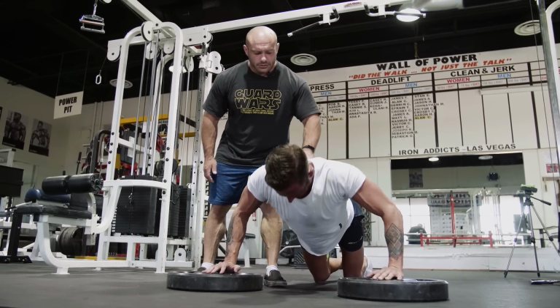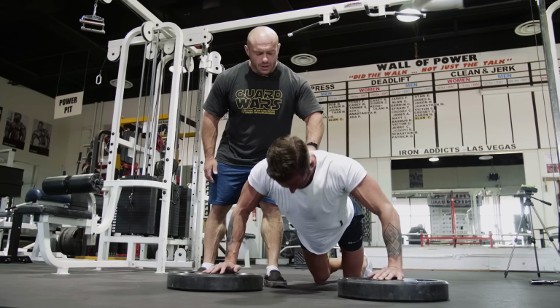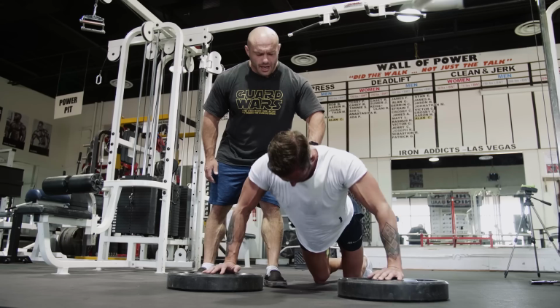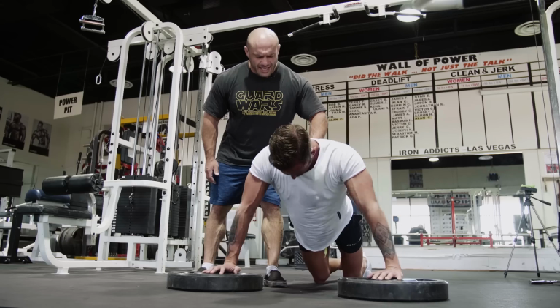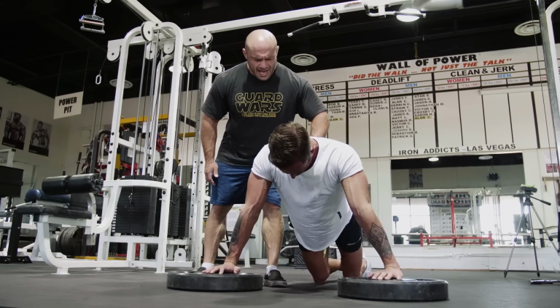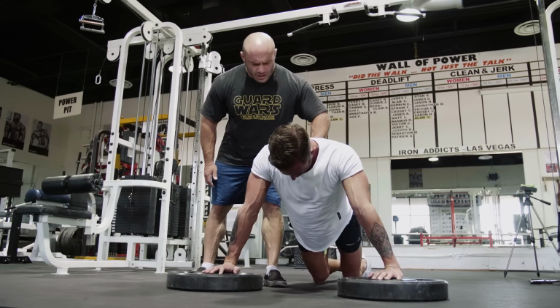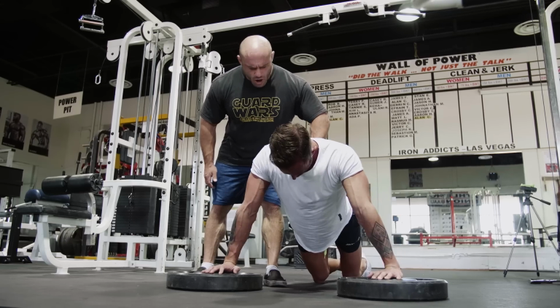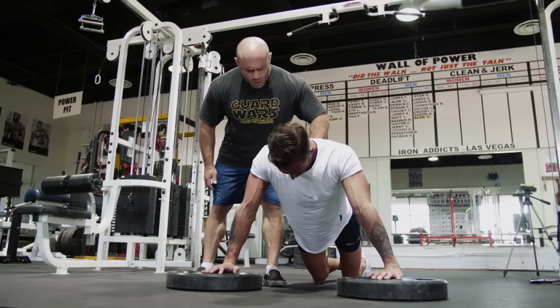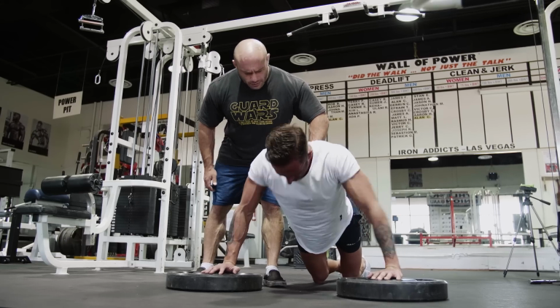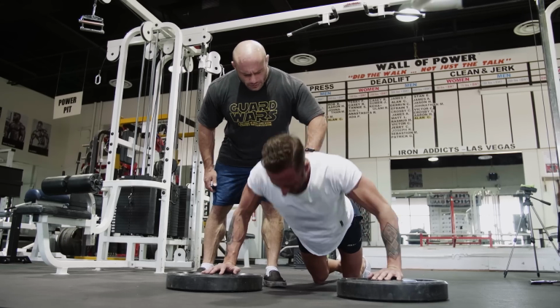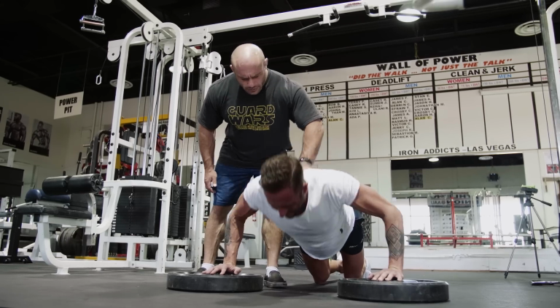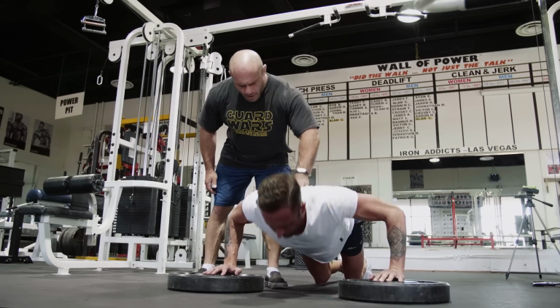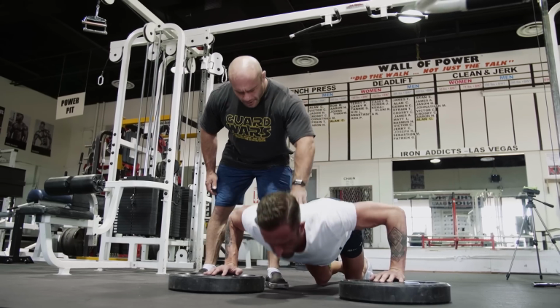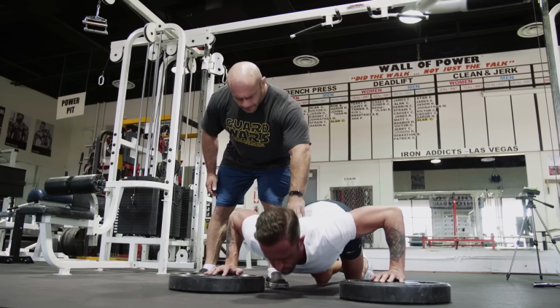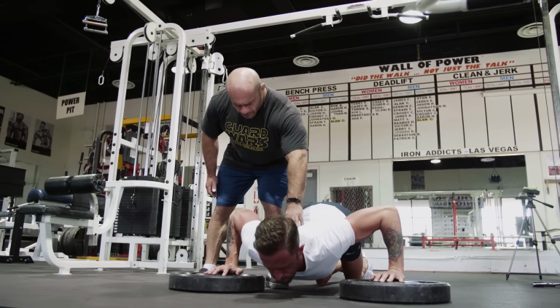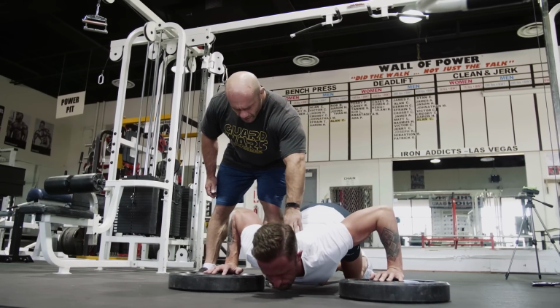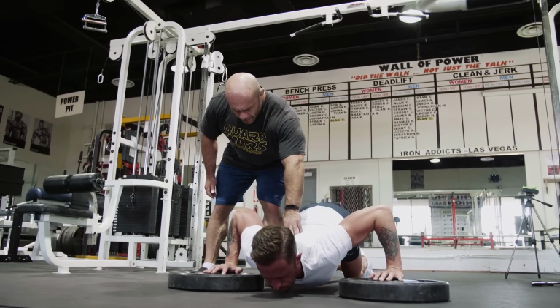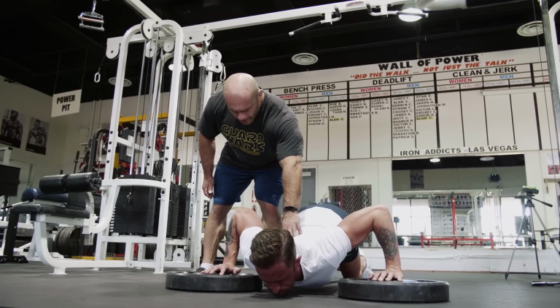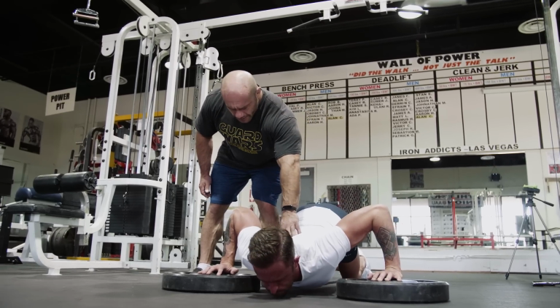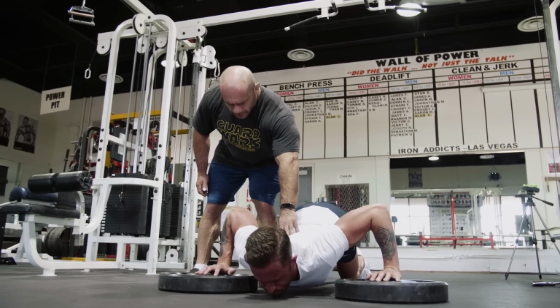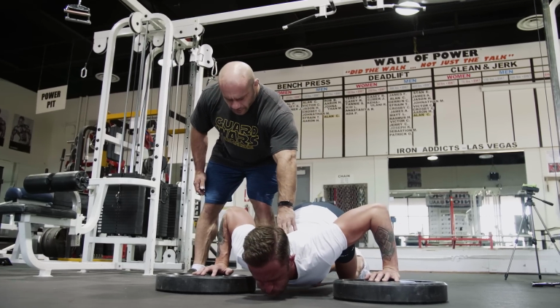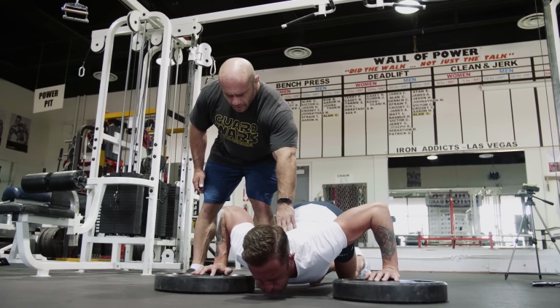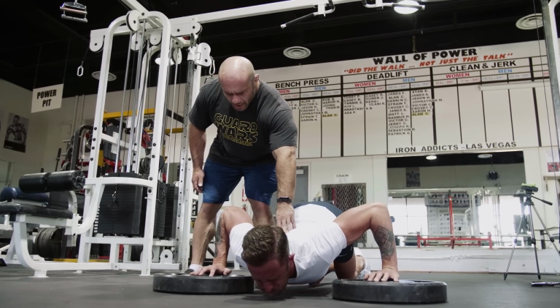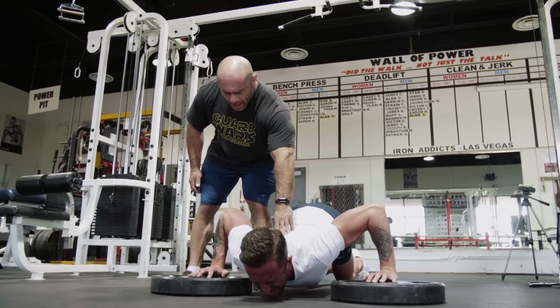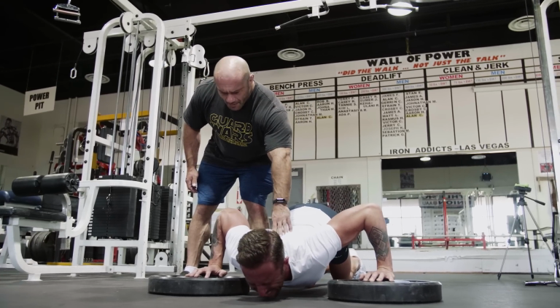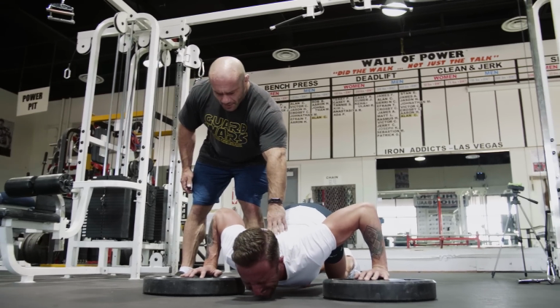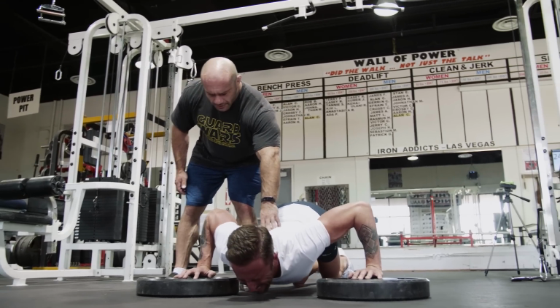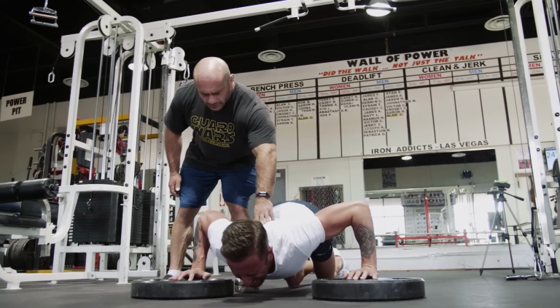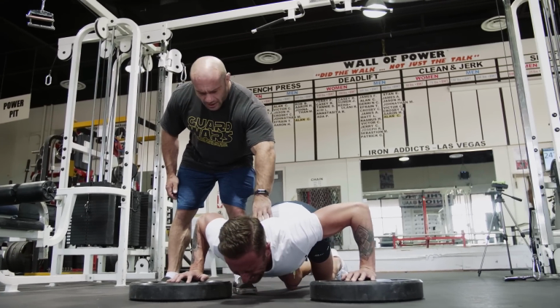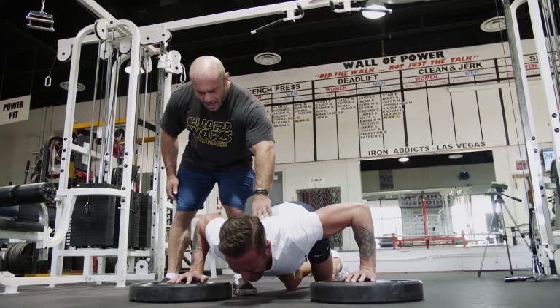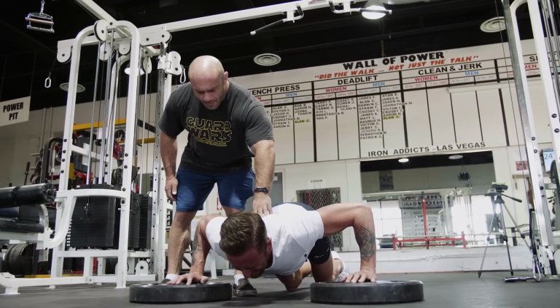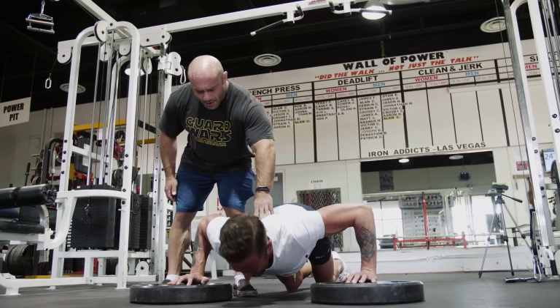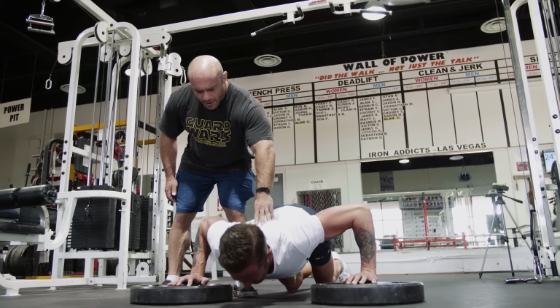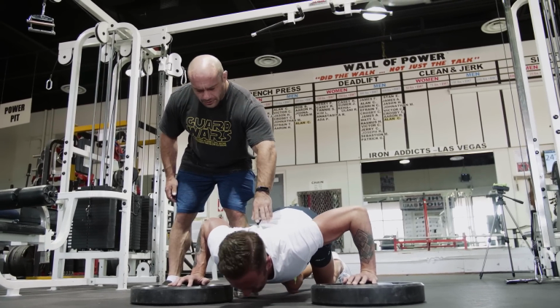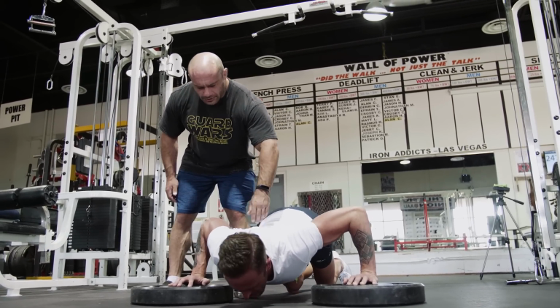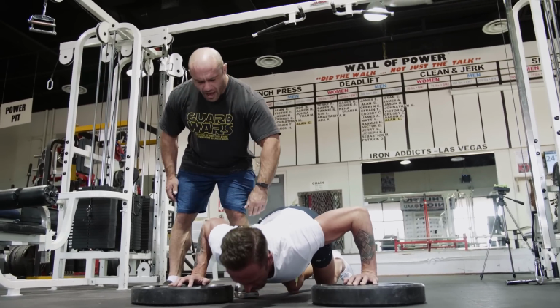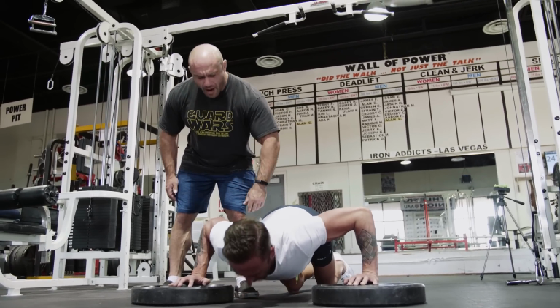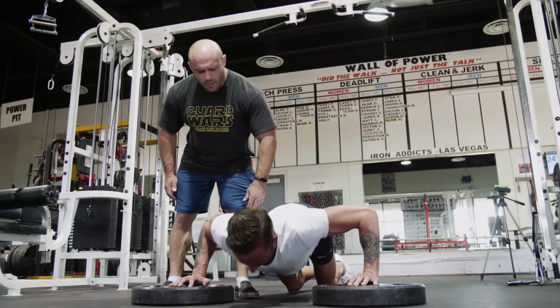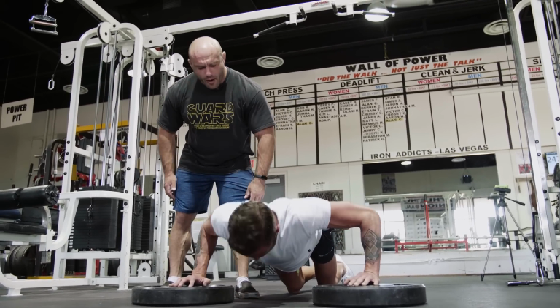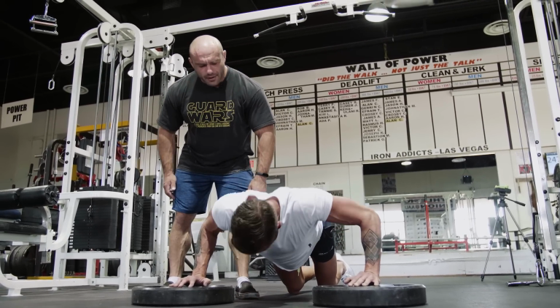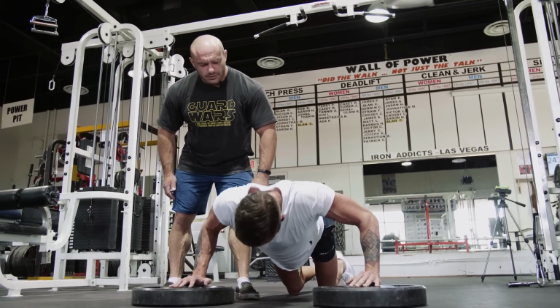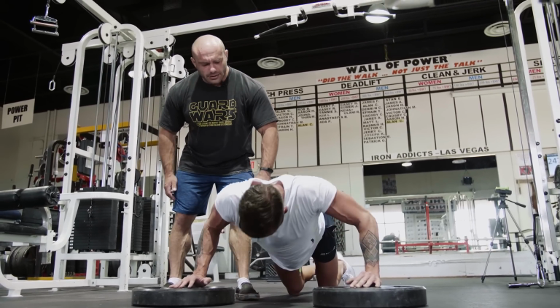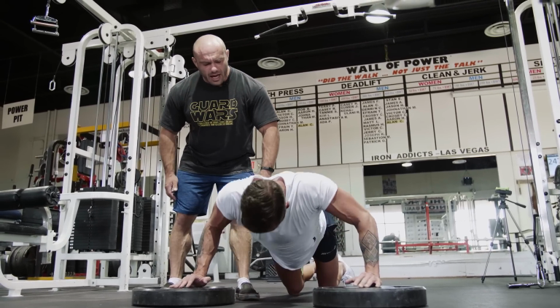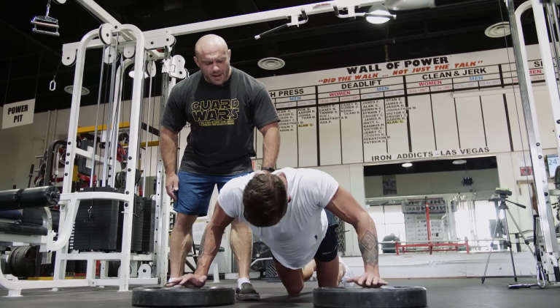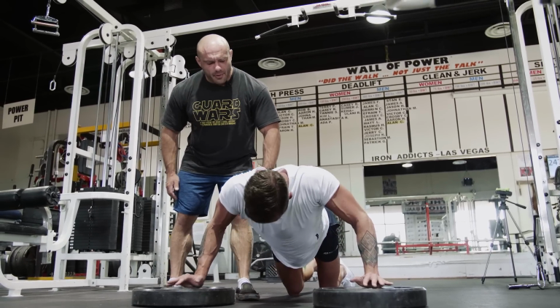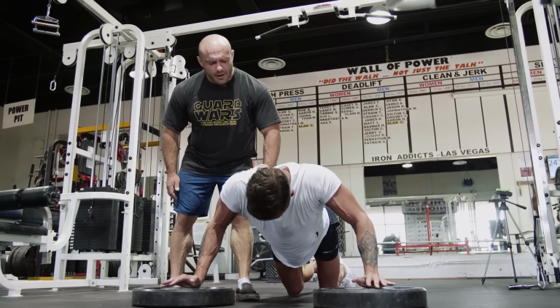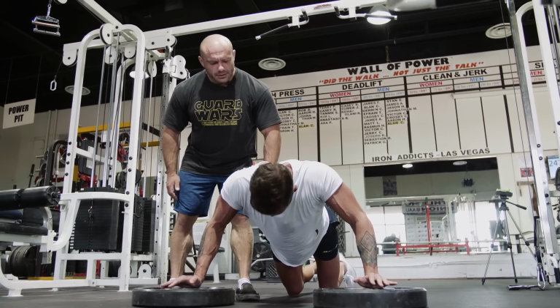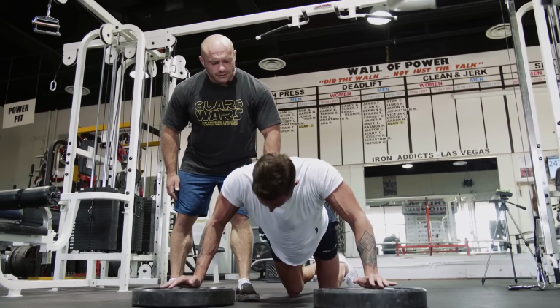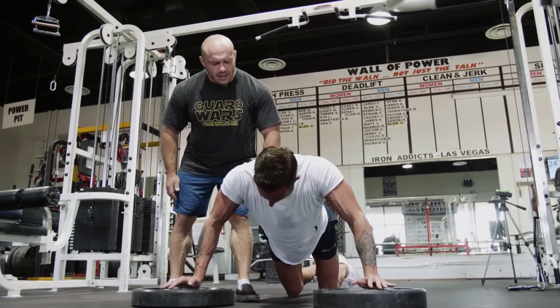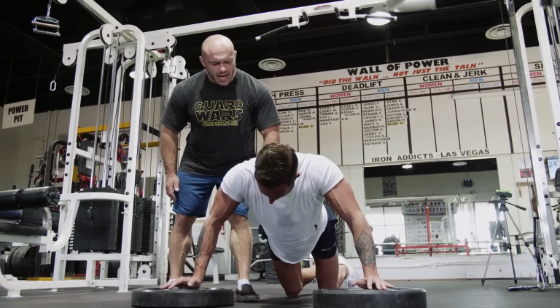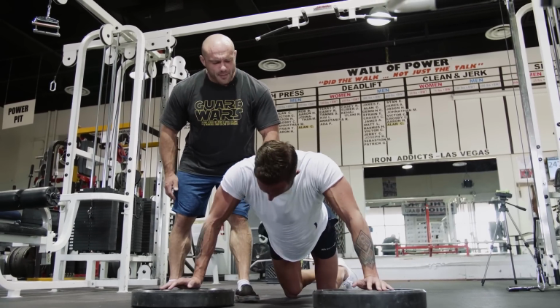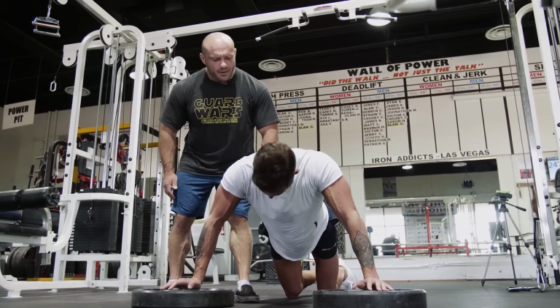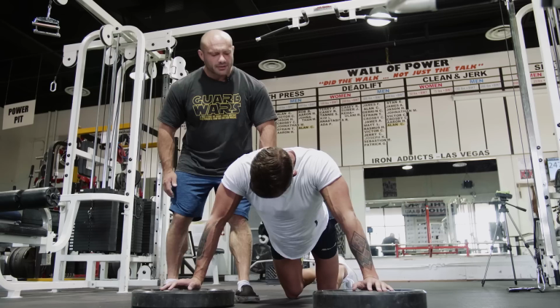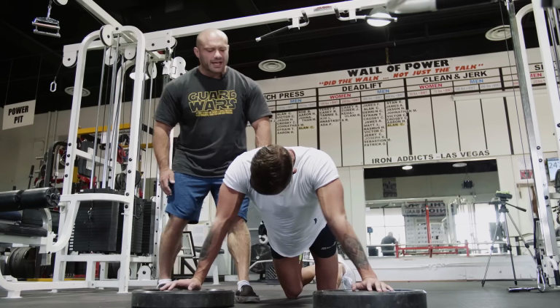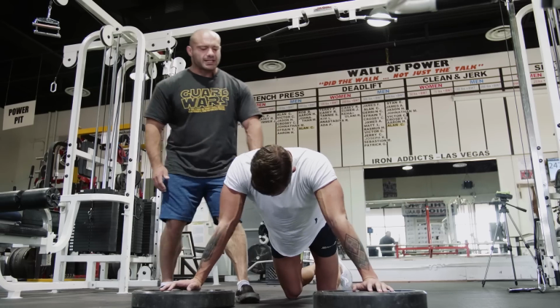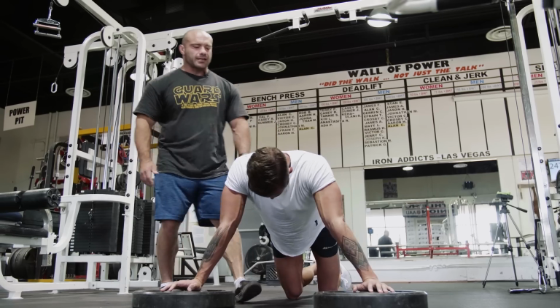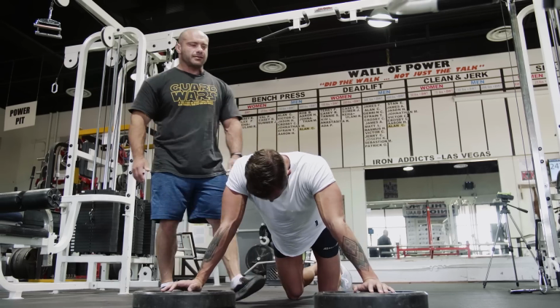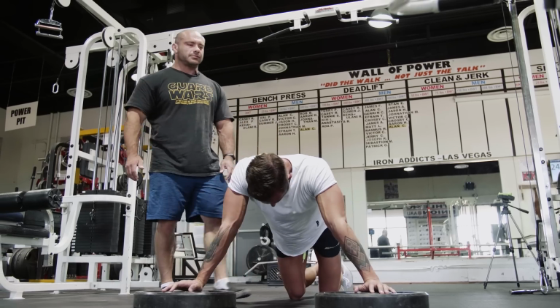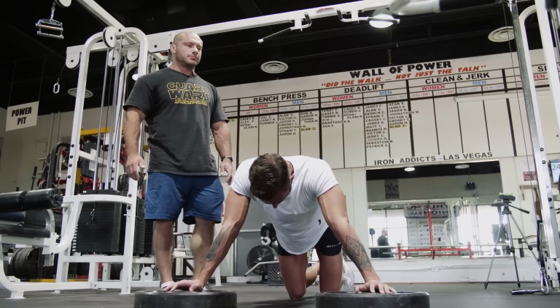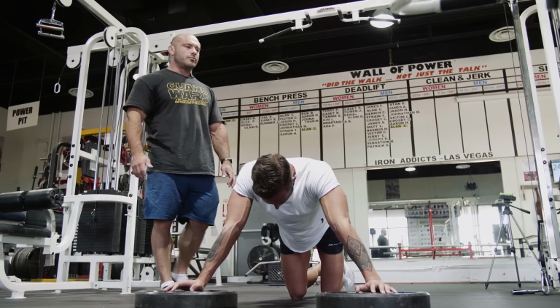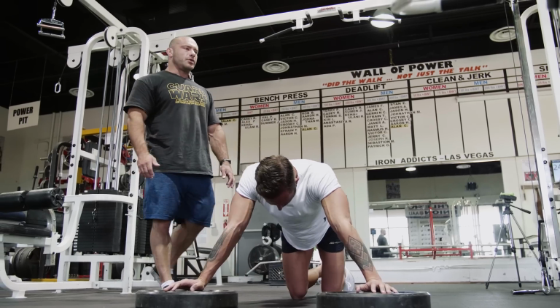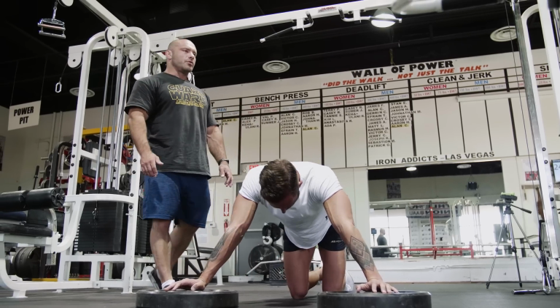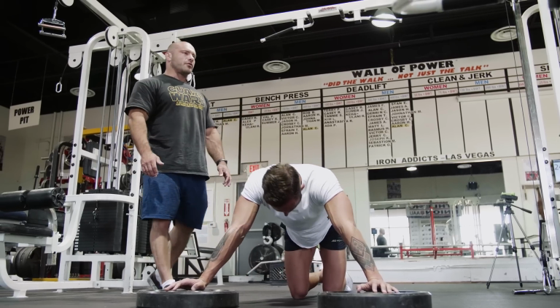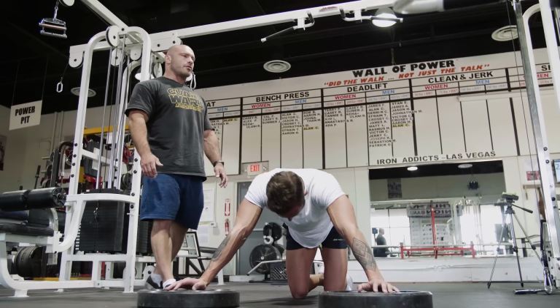Go, come on. Chest to the ground, again, go. Again, go, now, go, now. Up, up. One more. Go, go. Again, go. Up, up, up, up, up. That's it. Beautiful.